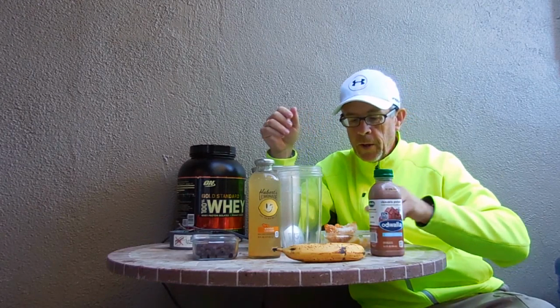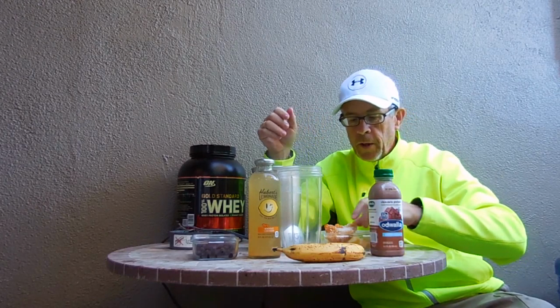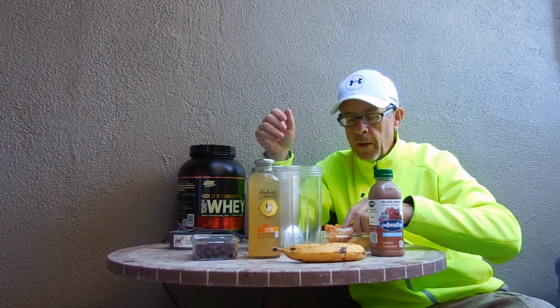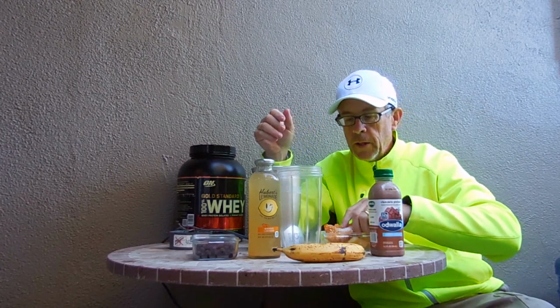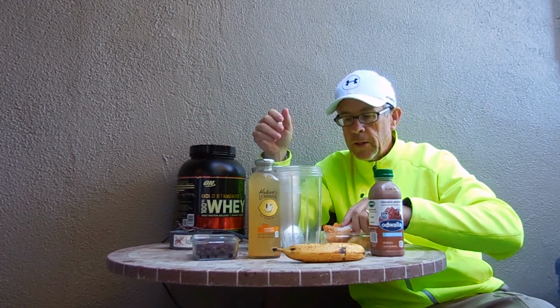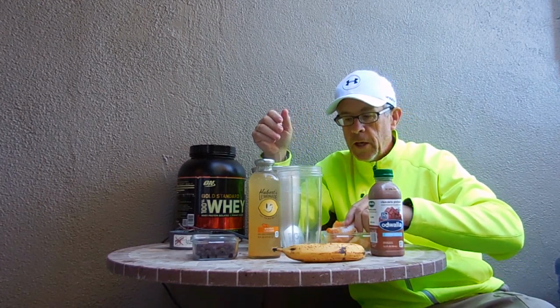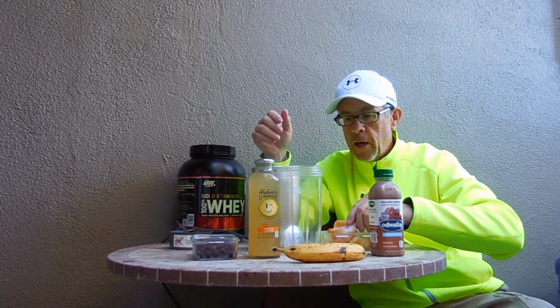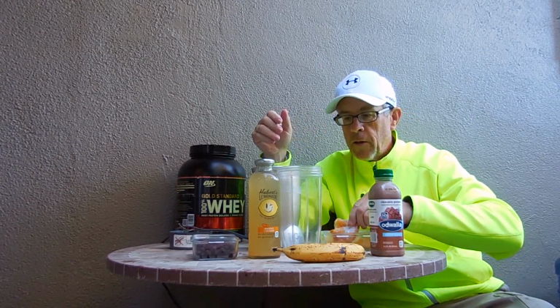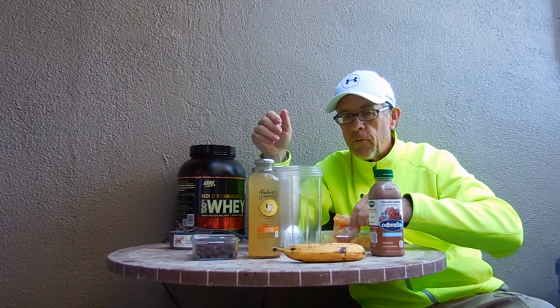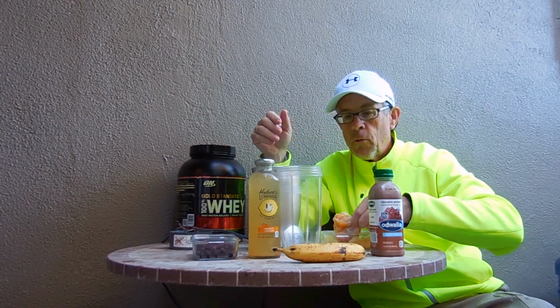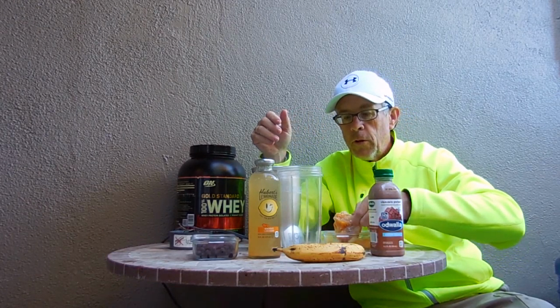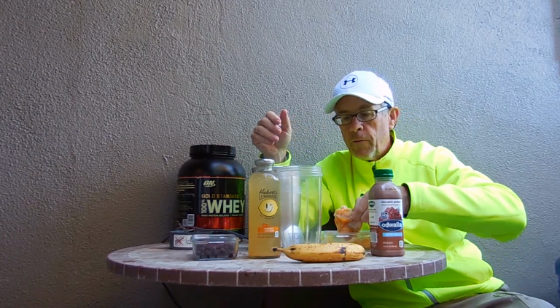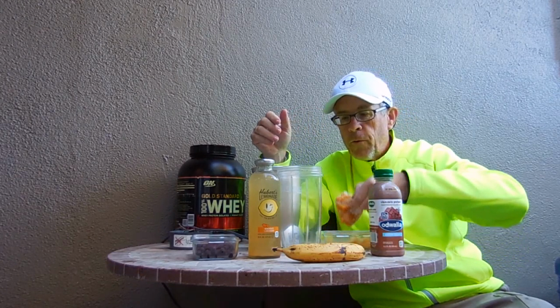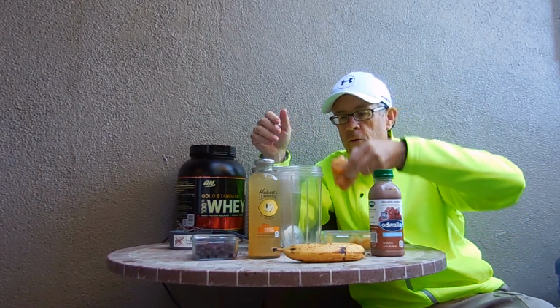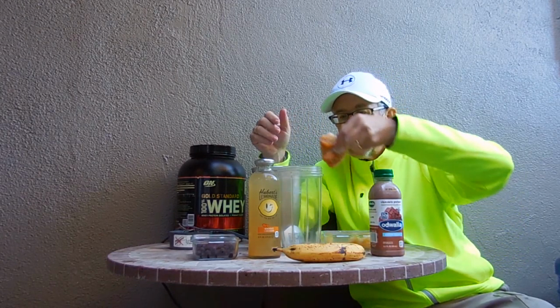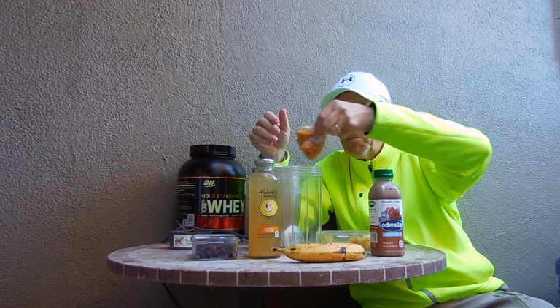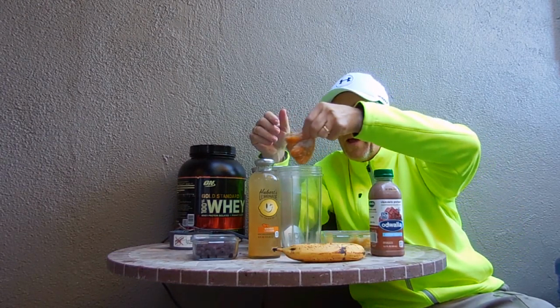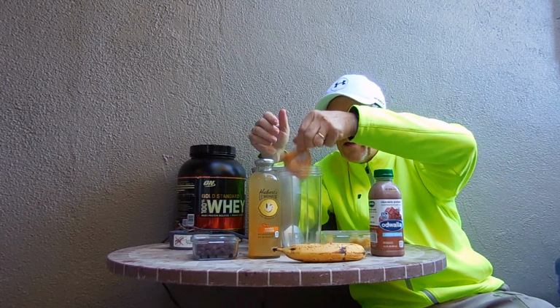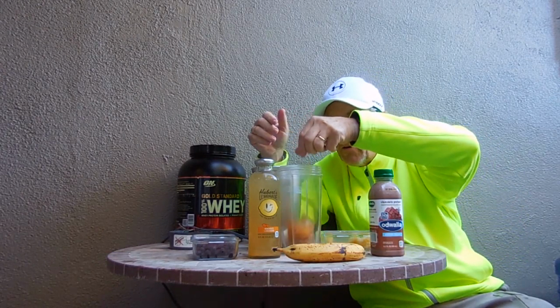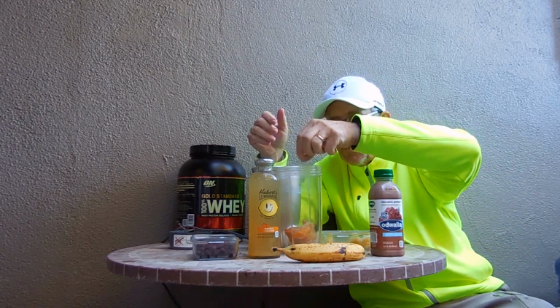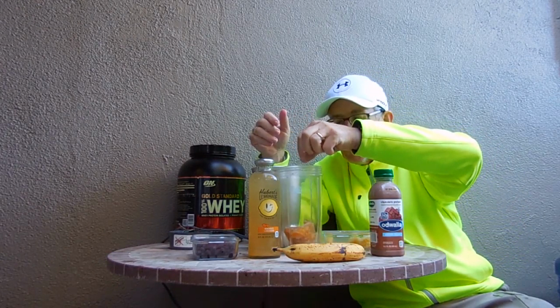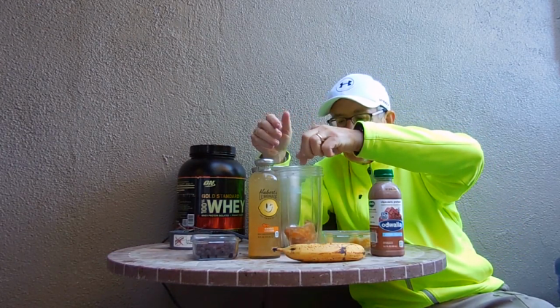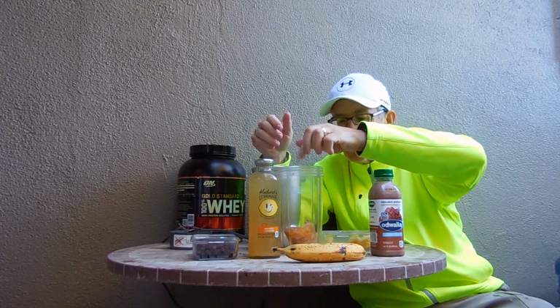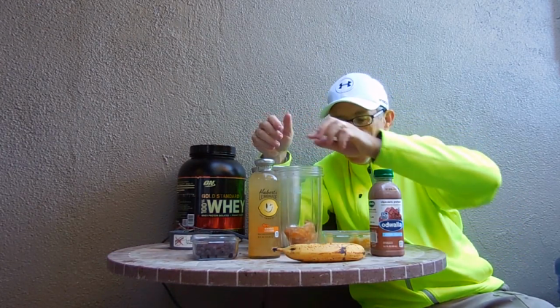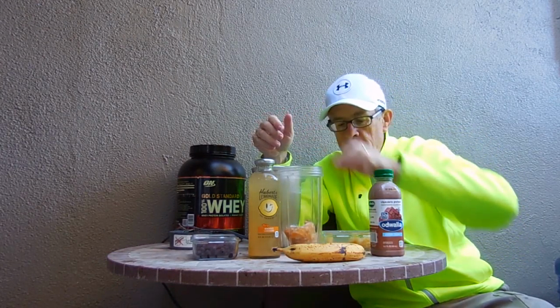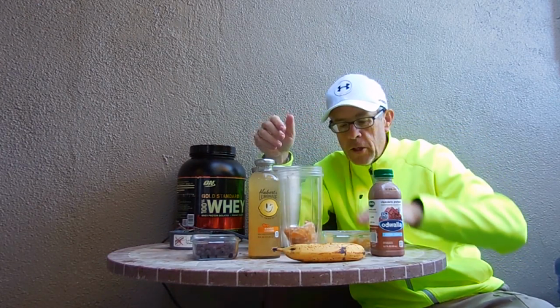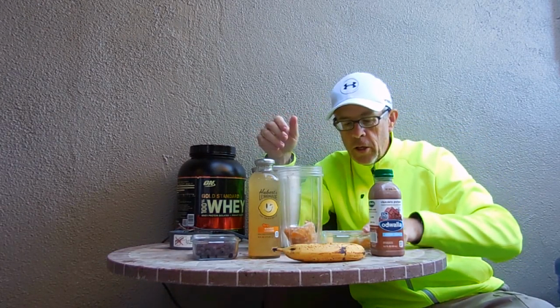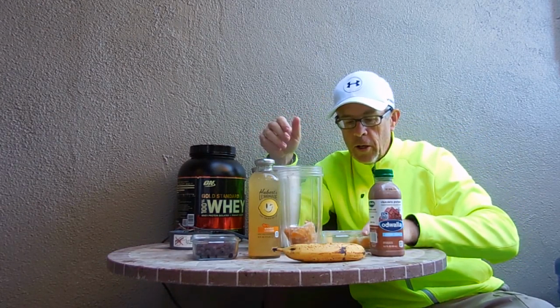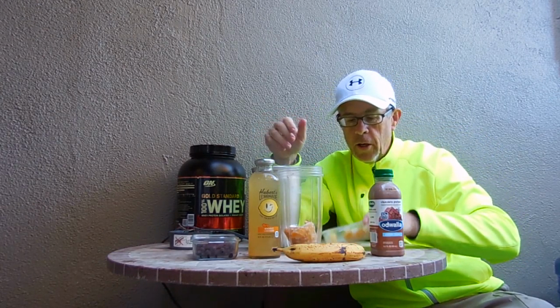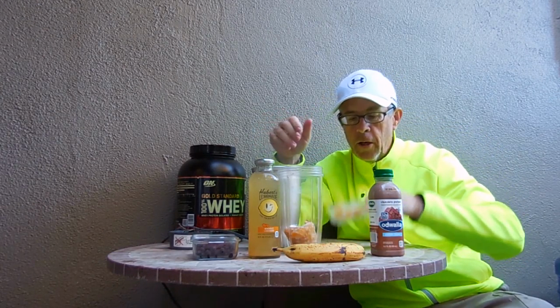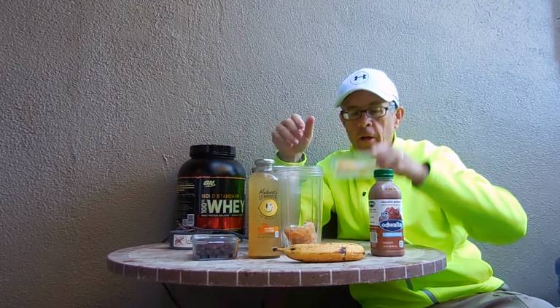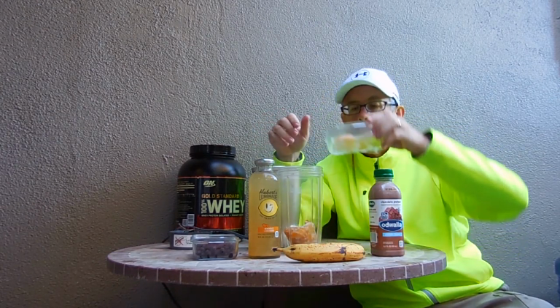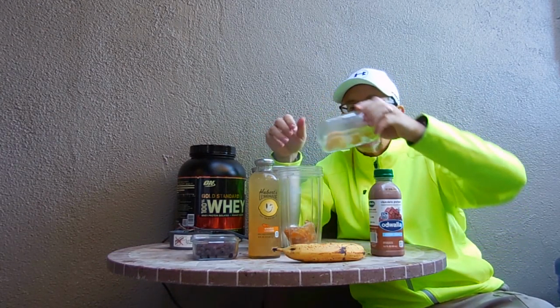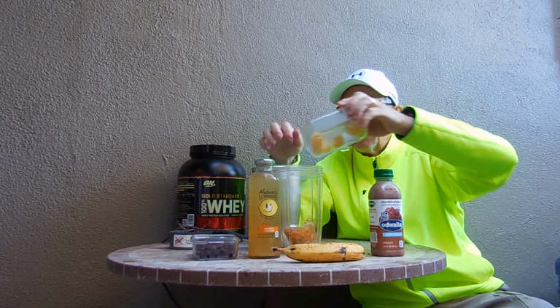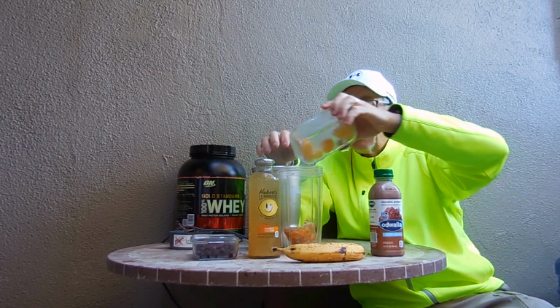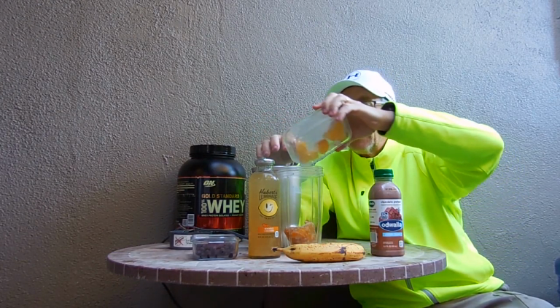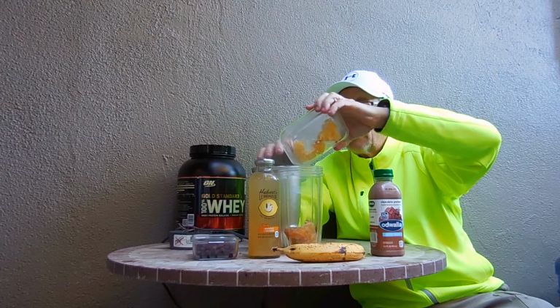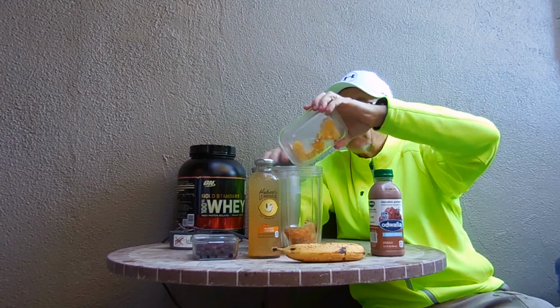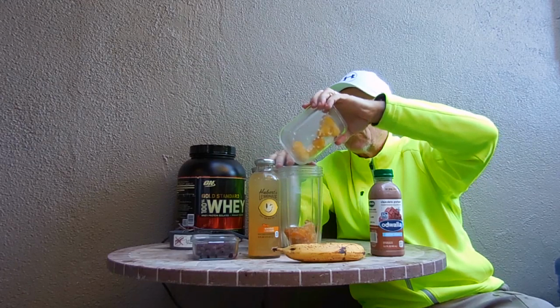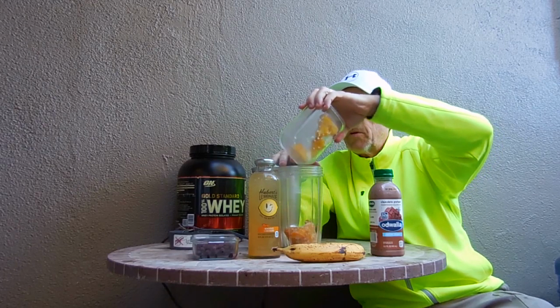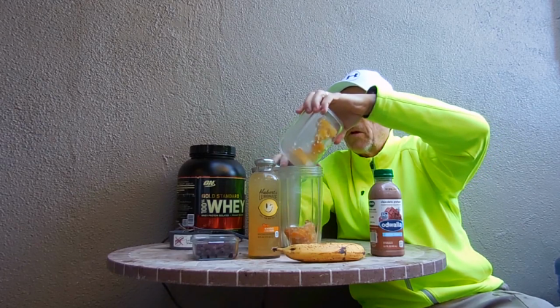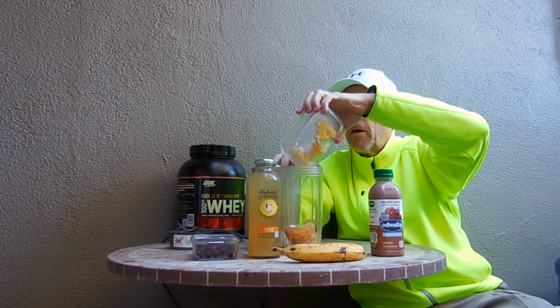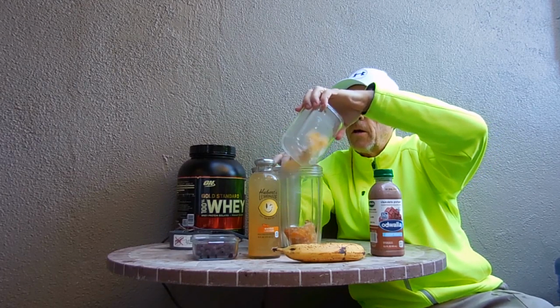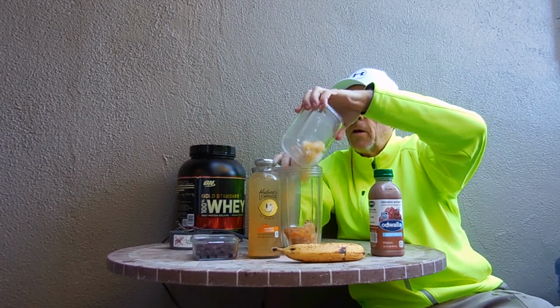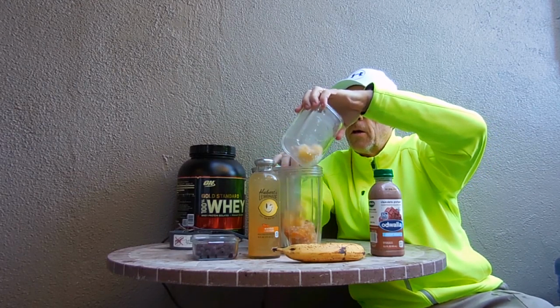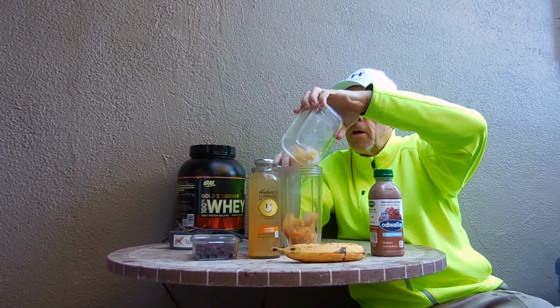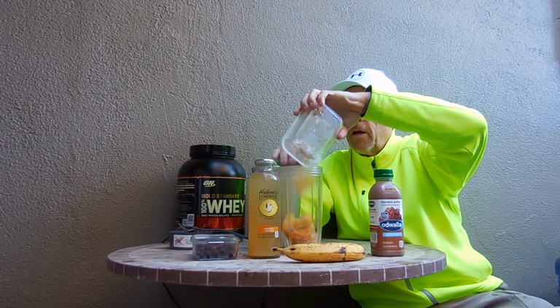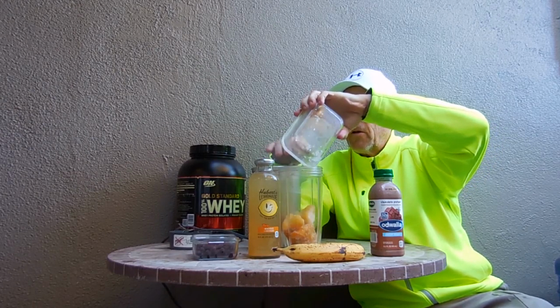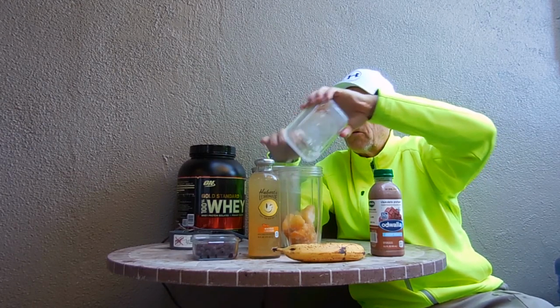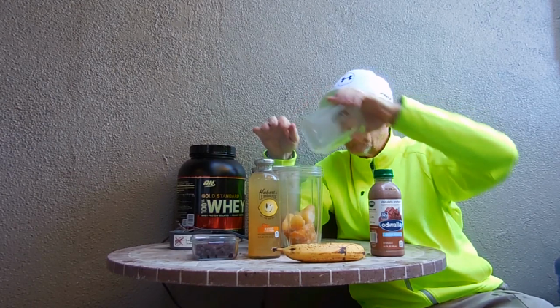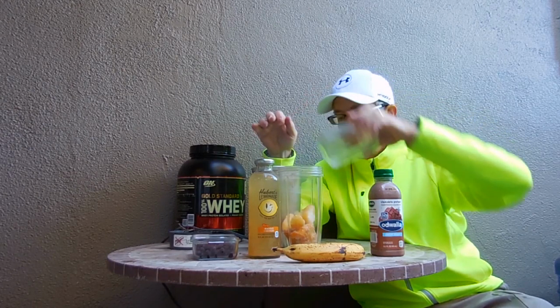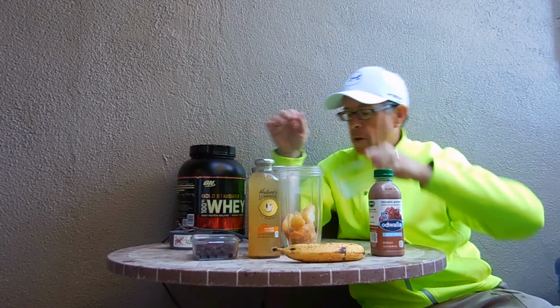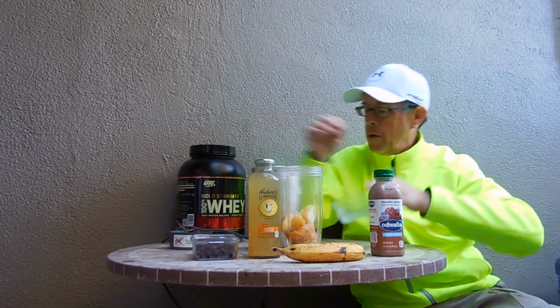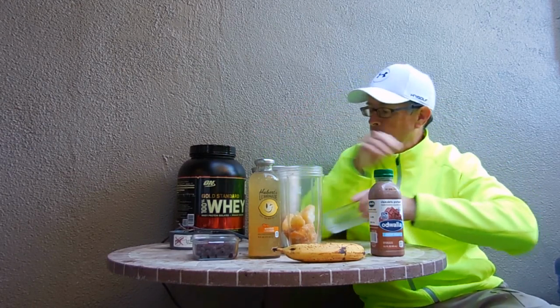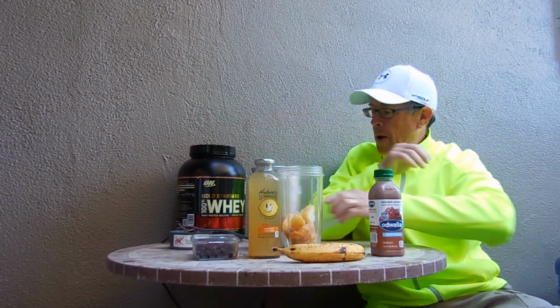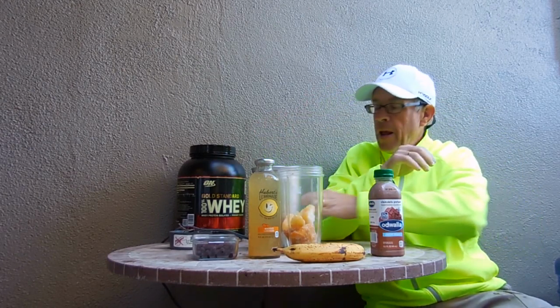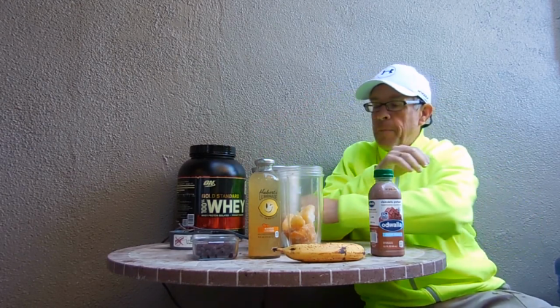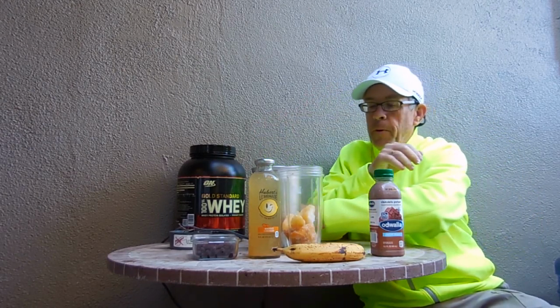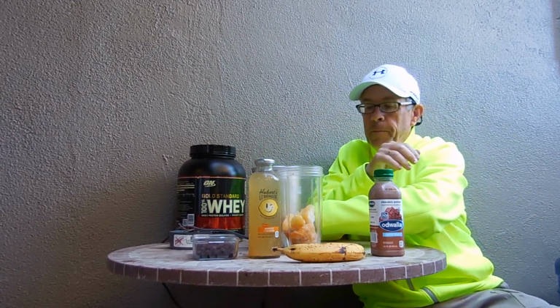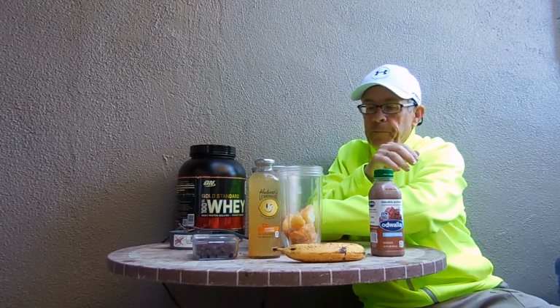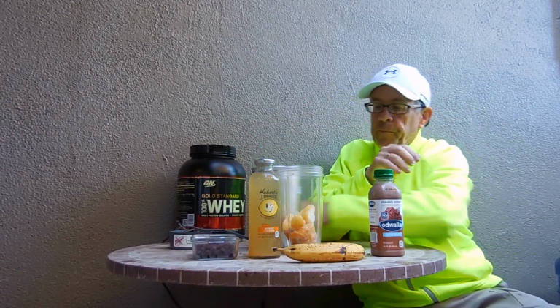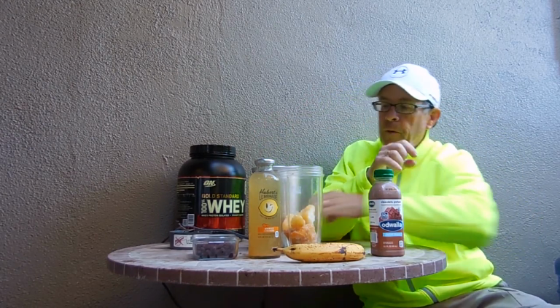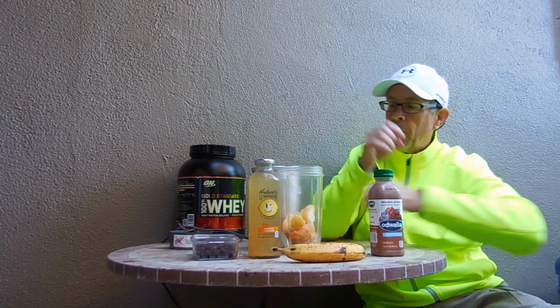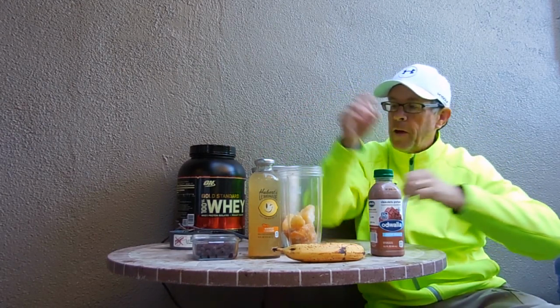Let's throw in the frozen mango chunks first. Here goes the pineapple. Okay.